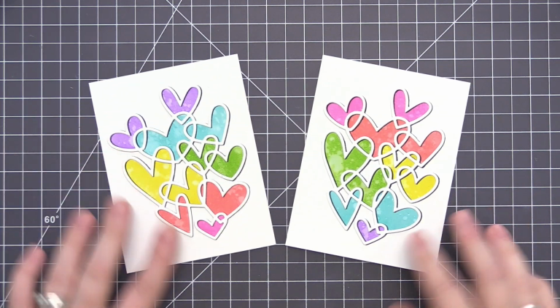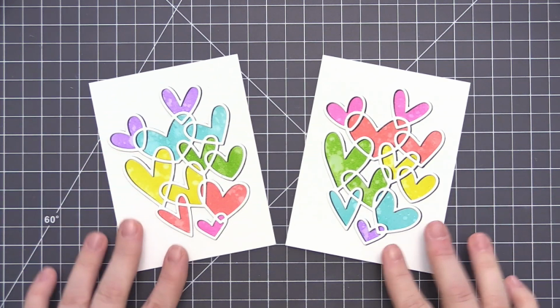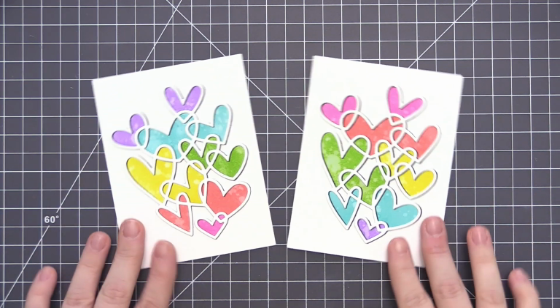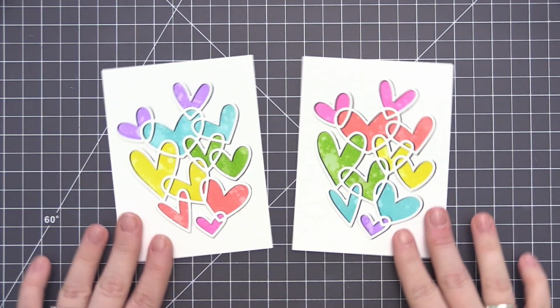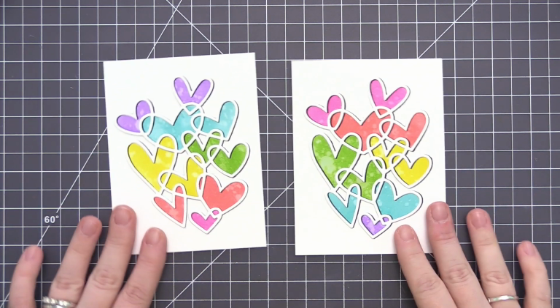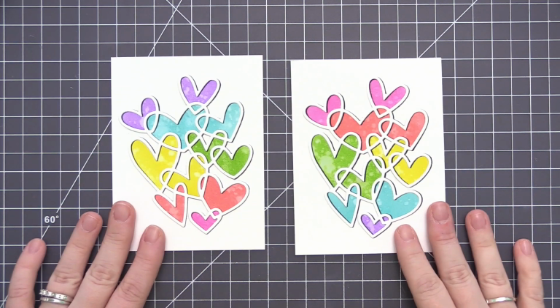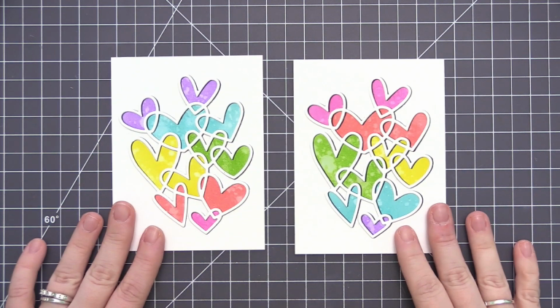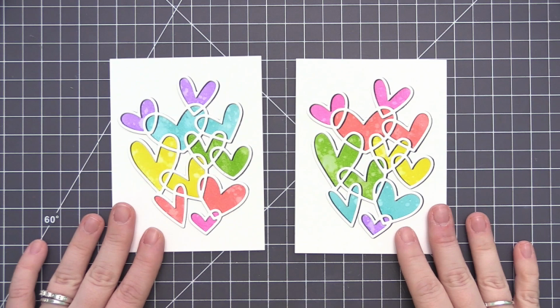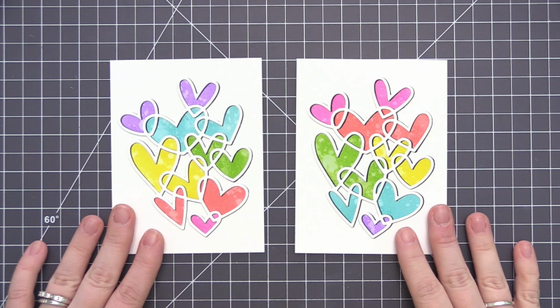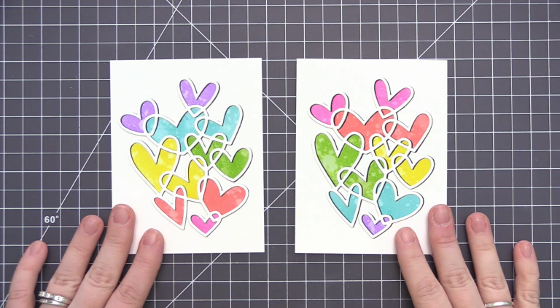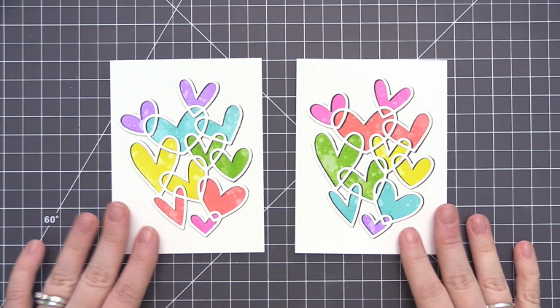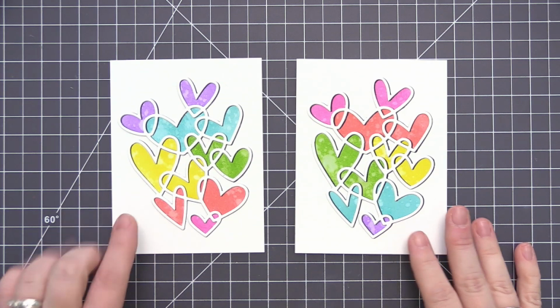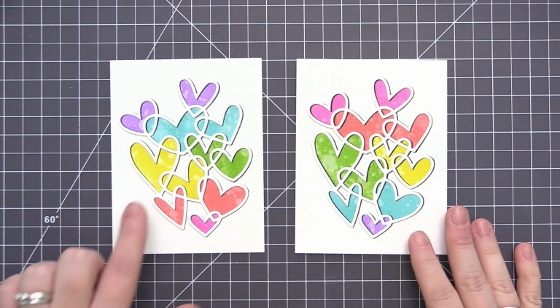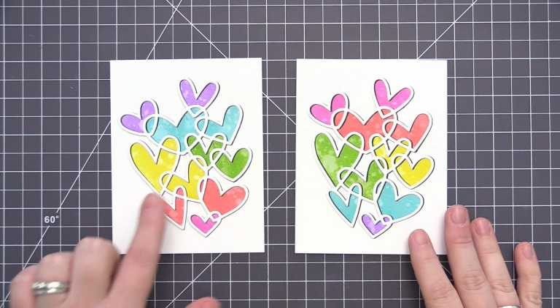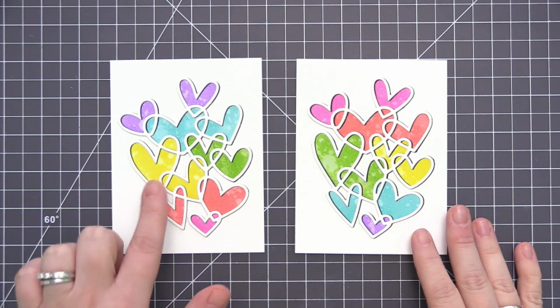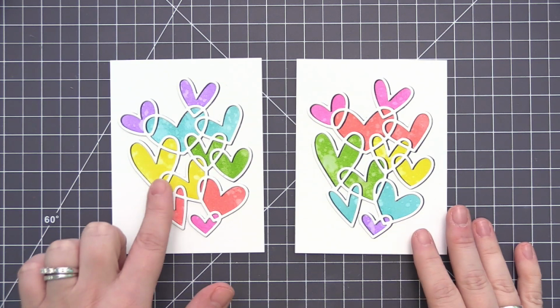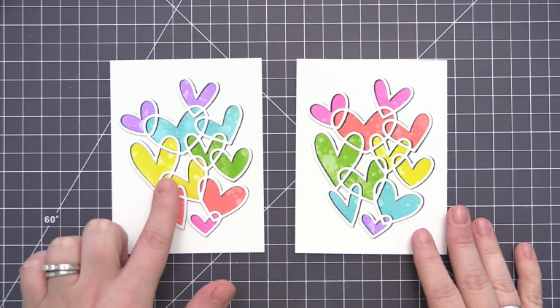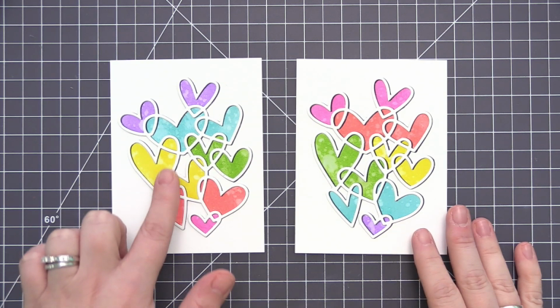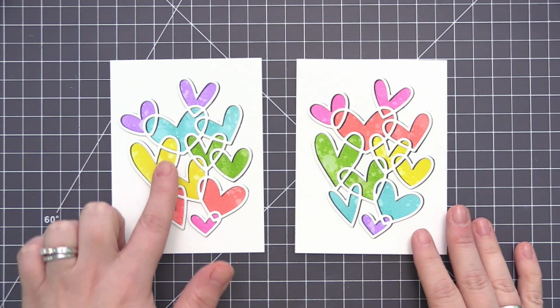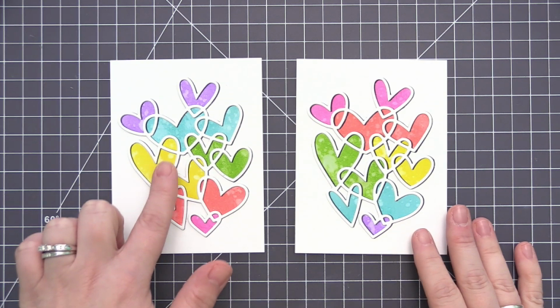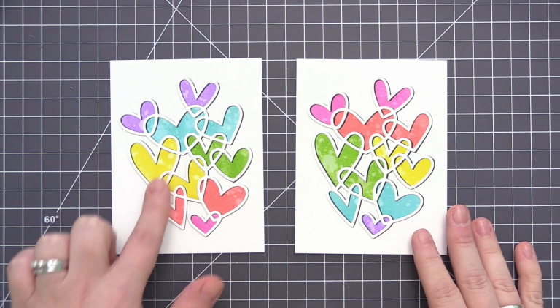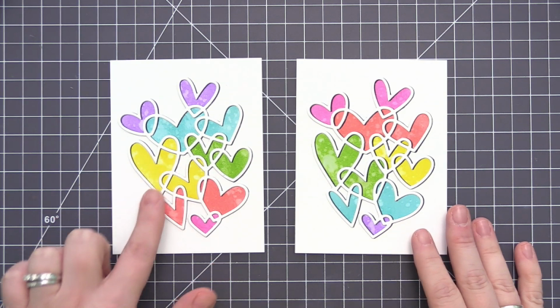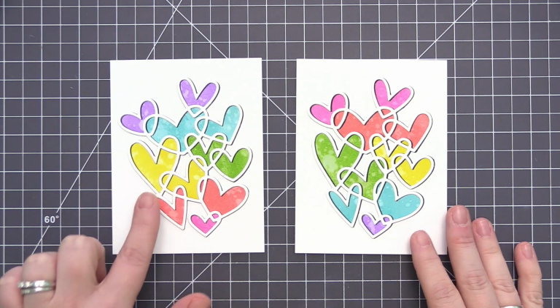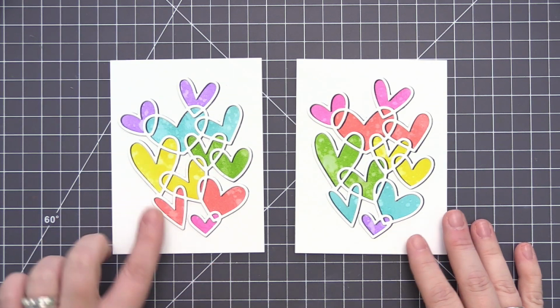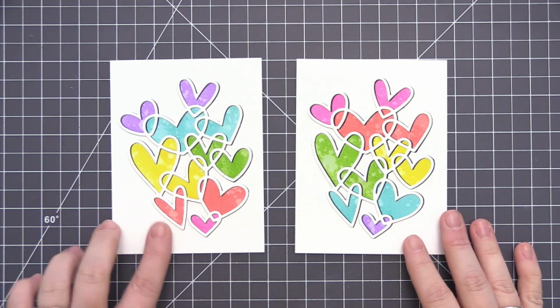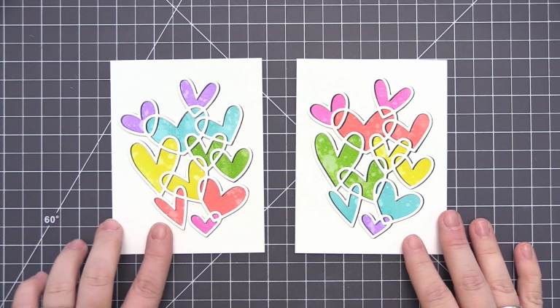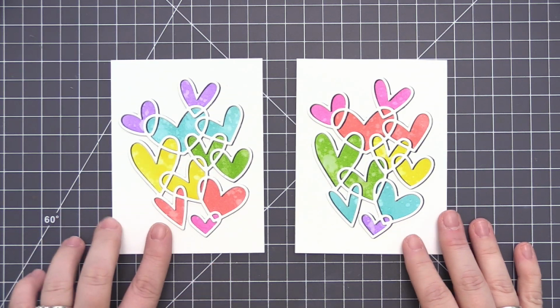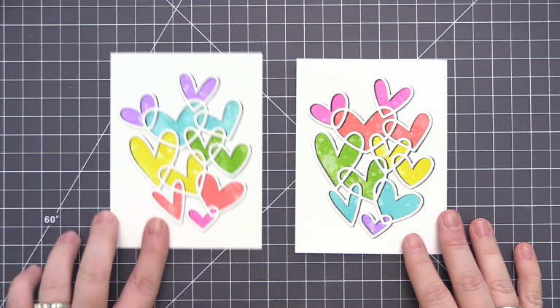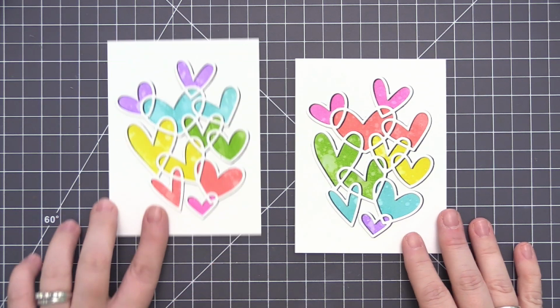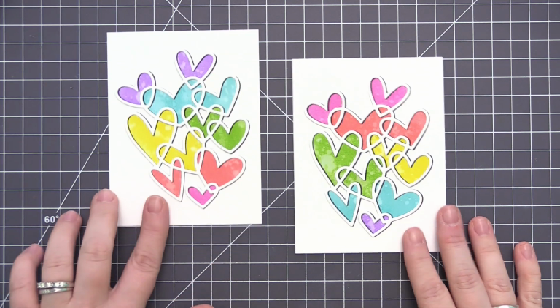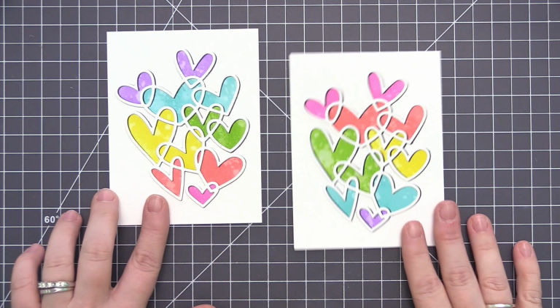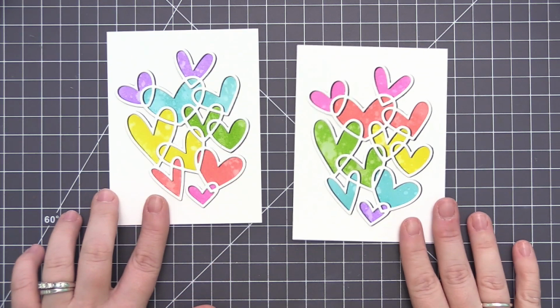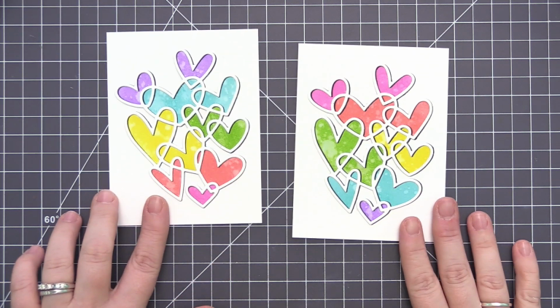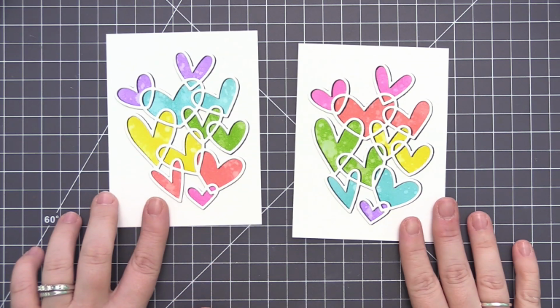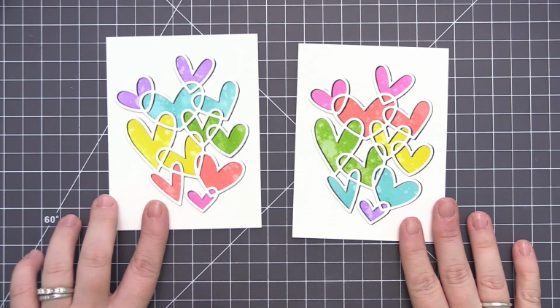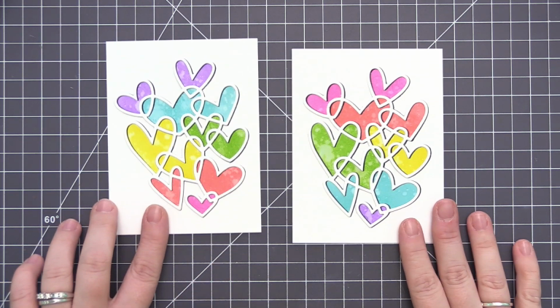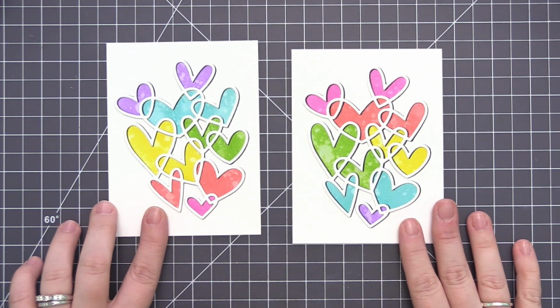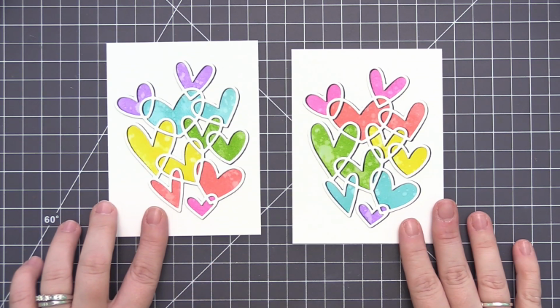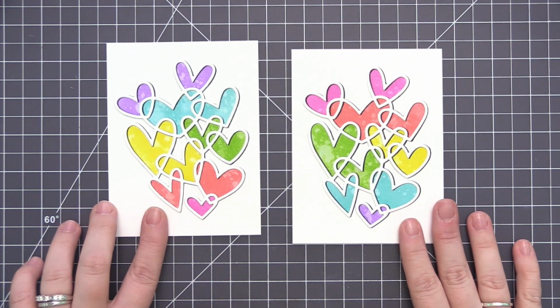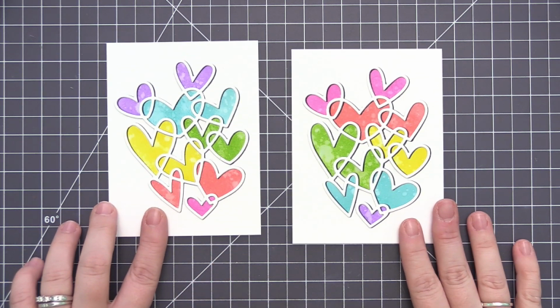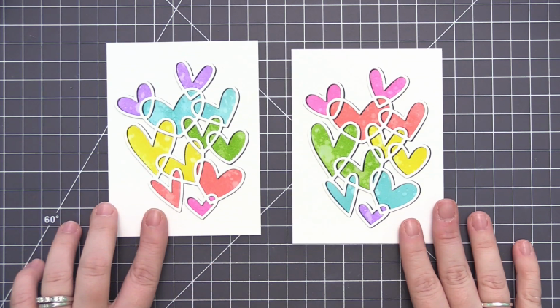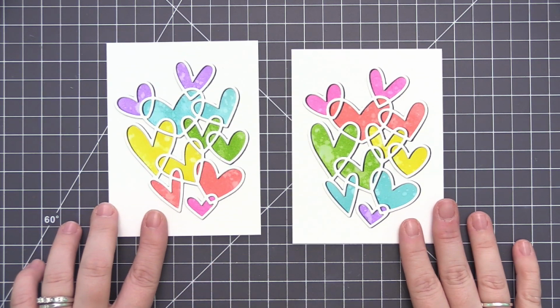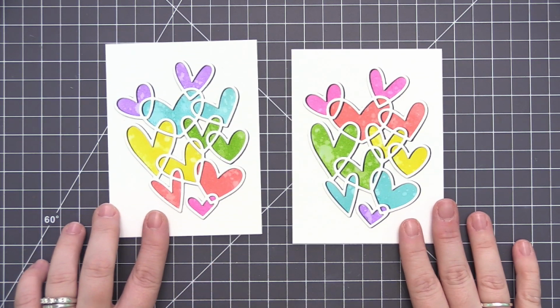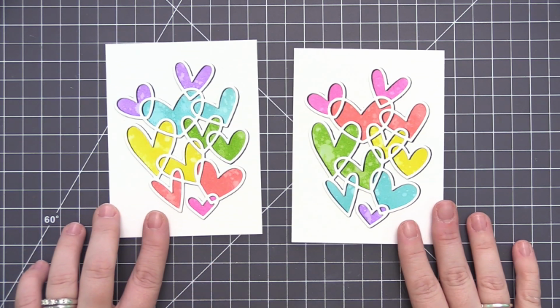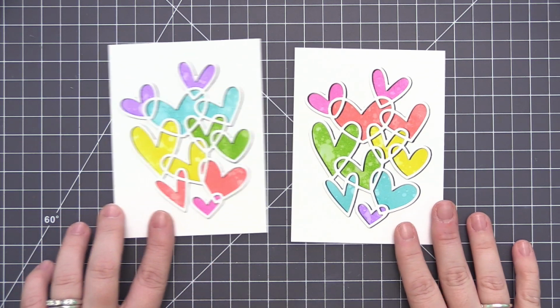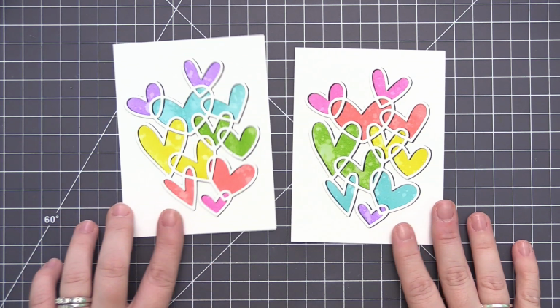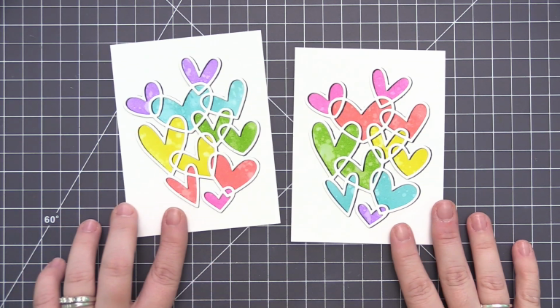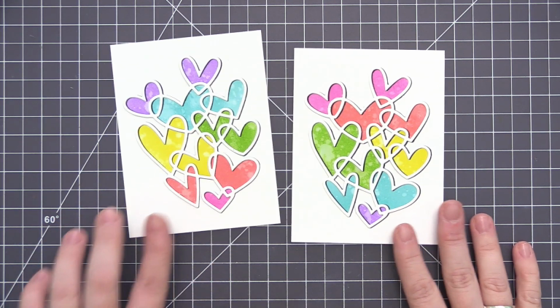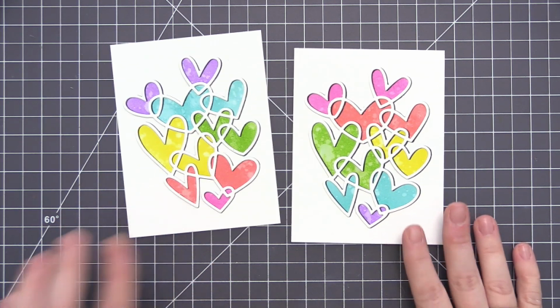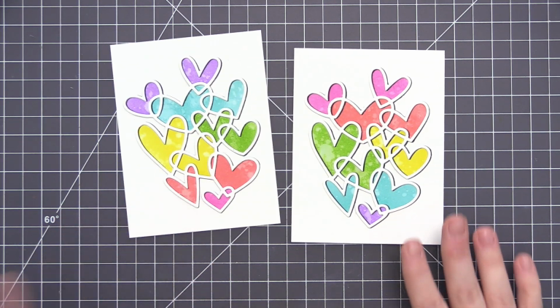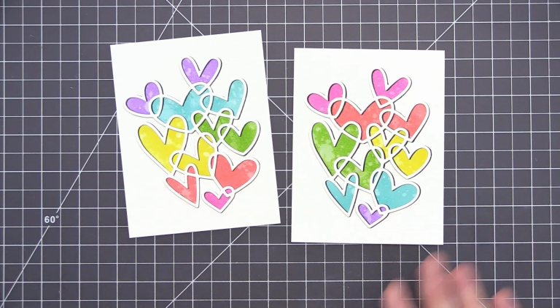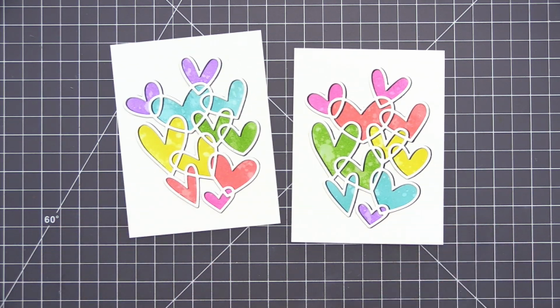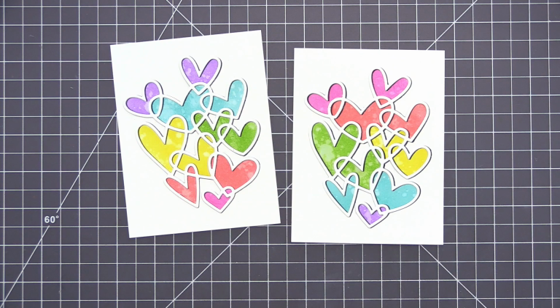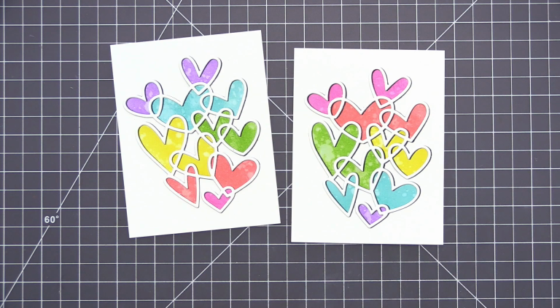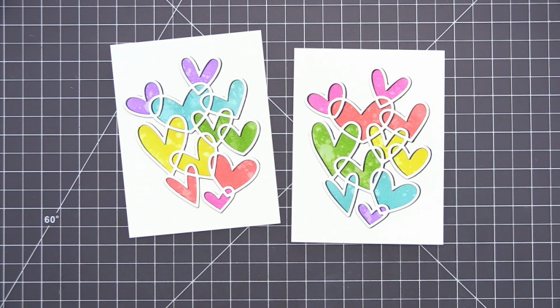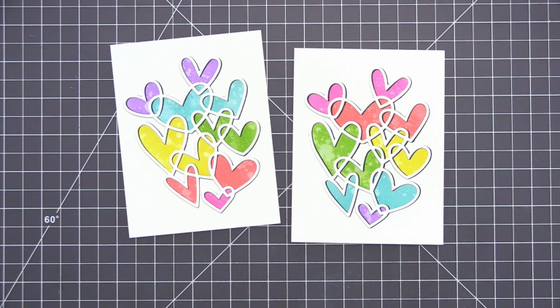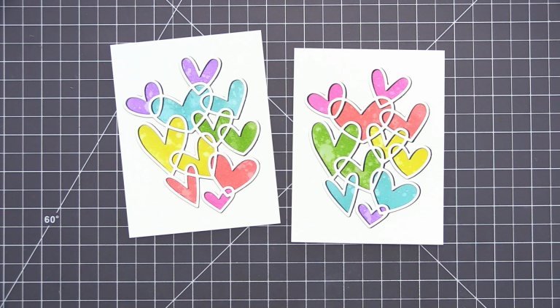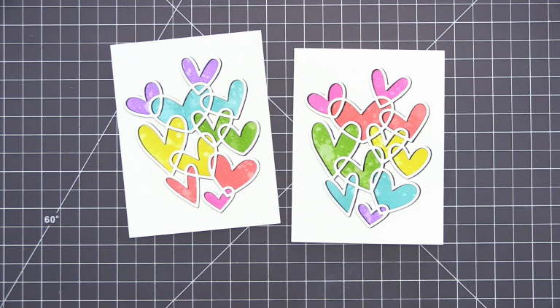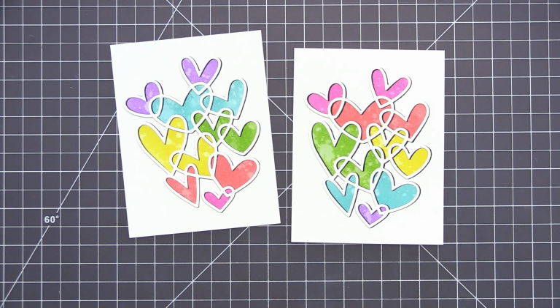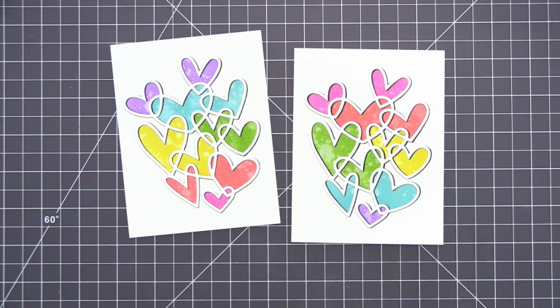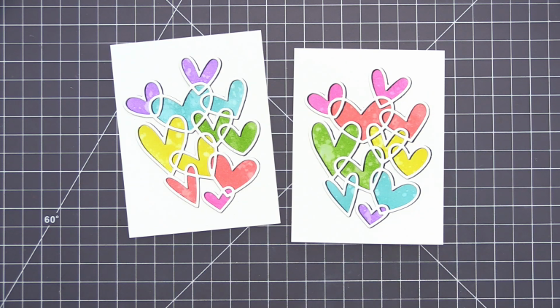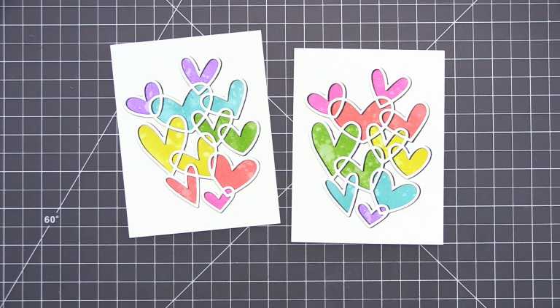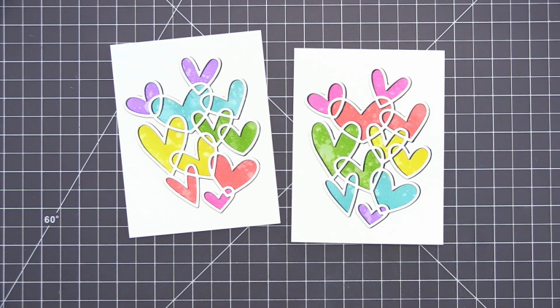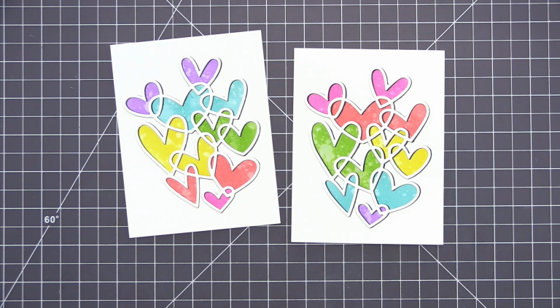Here's the second panel I did. I did it exactly the same way — I just switched the colors and reversed the rainbow order of the hearts on the card.